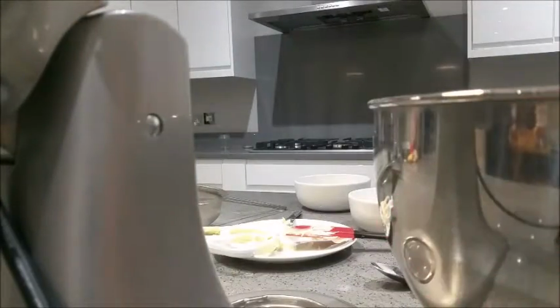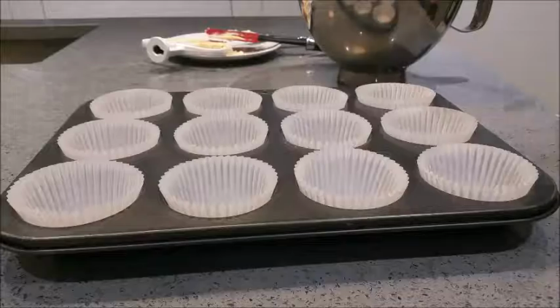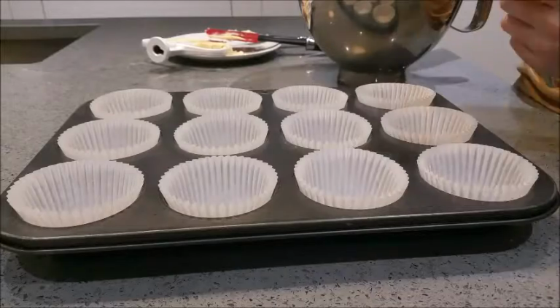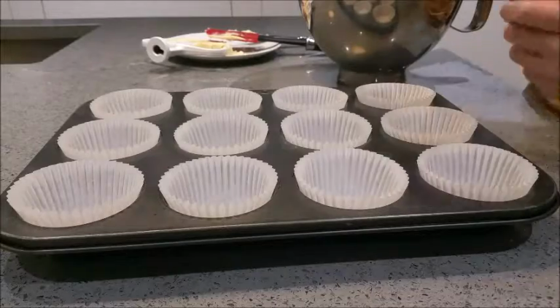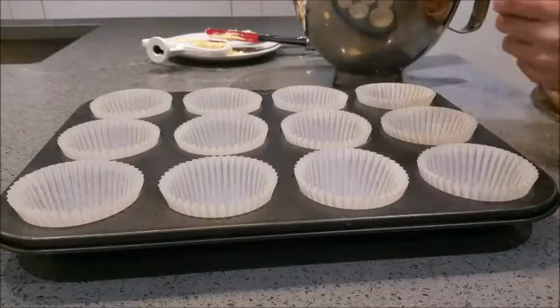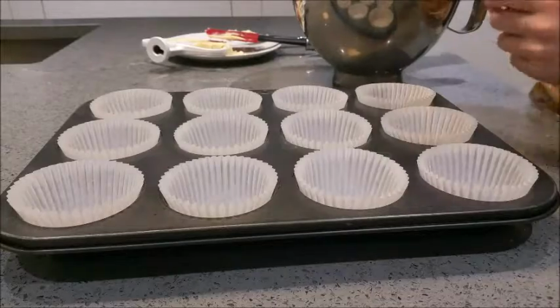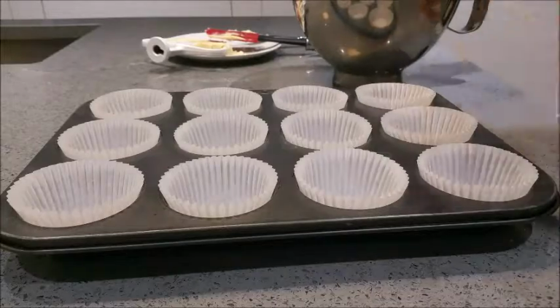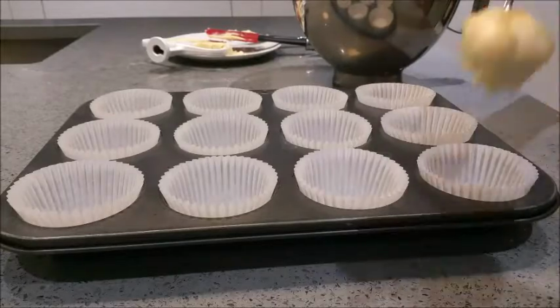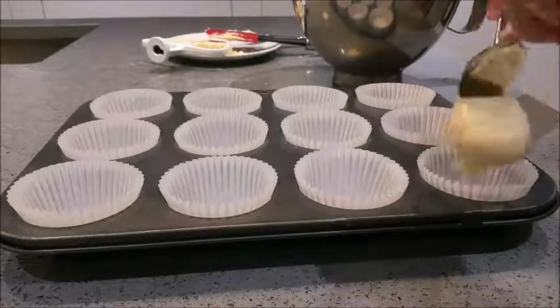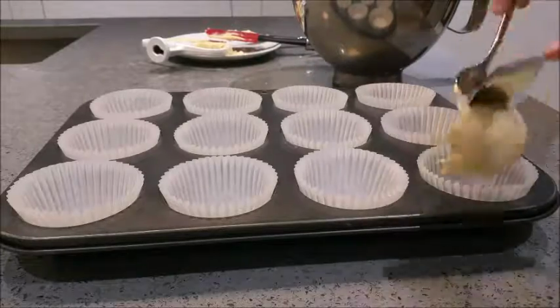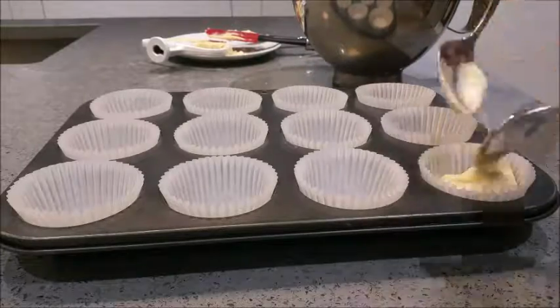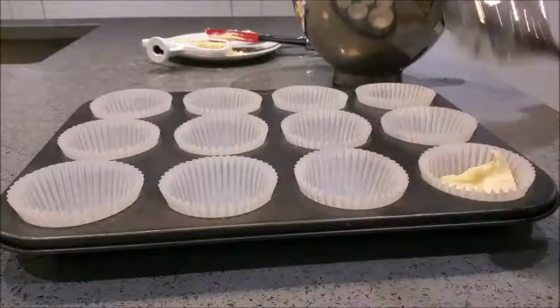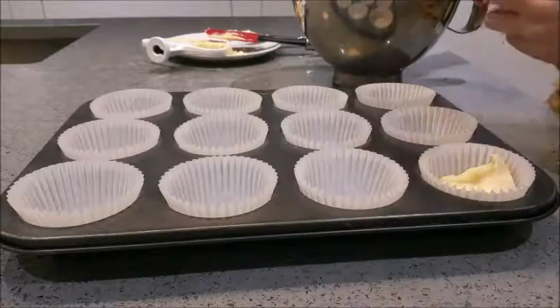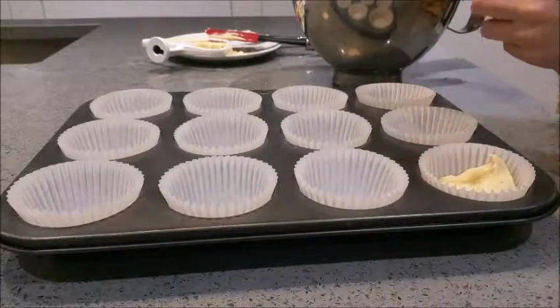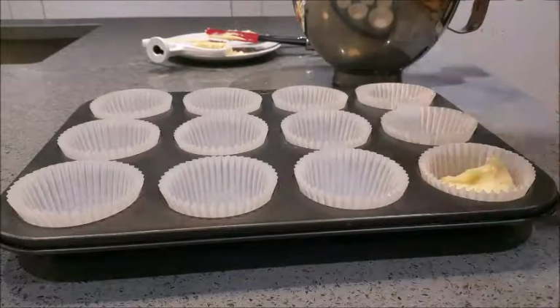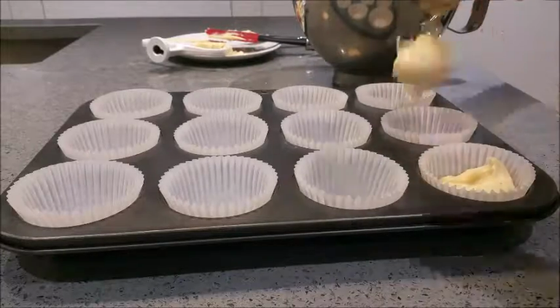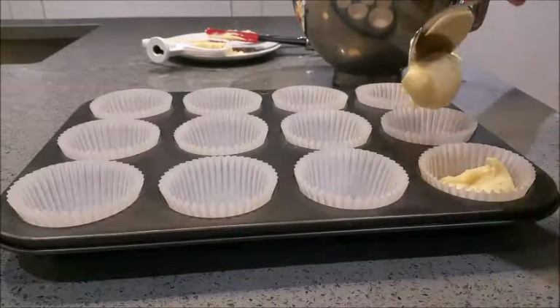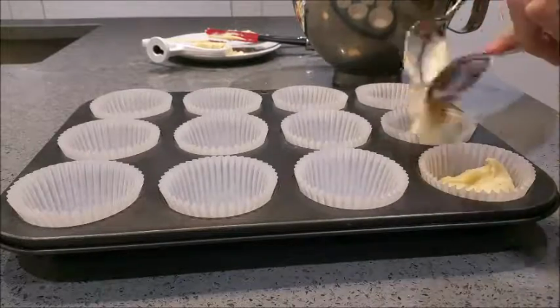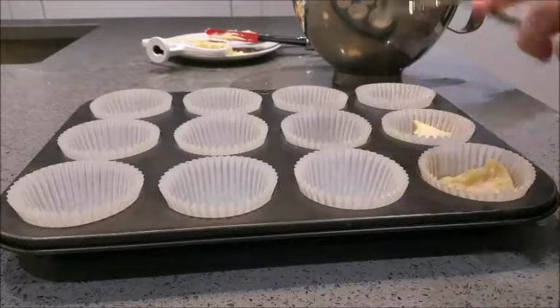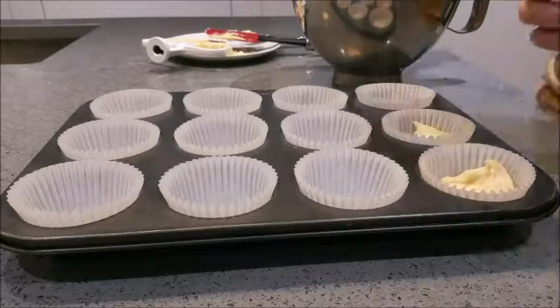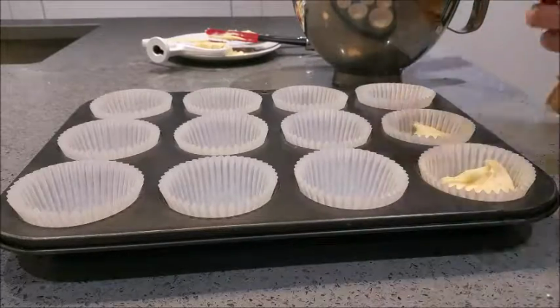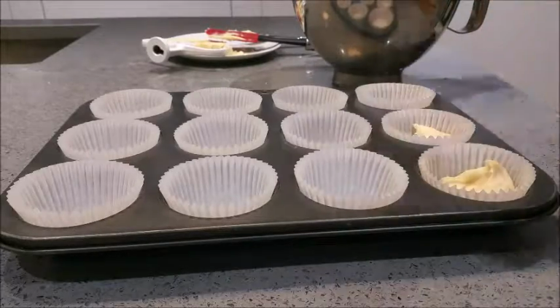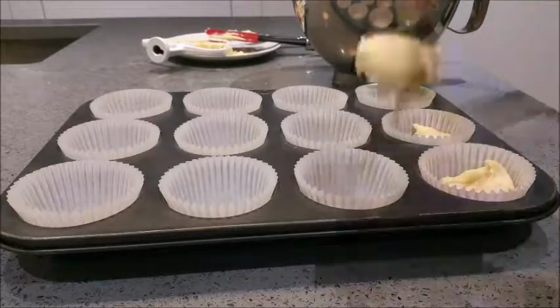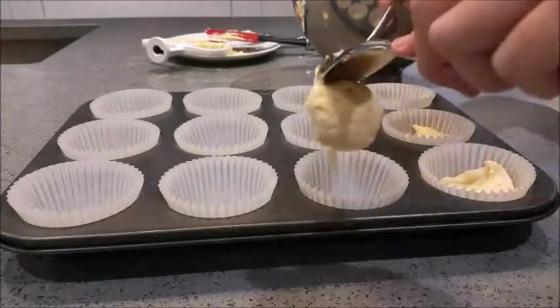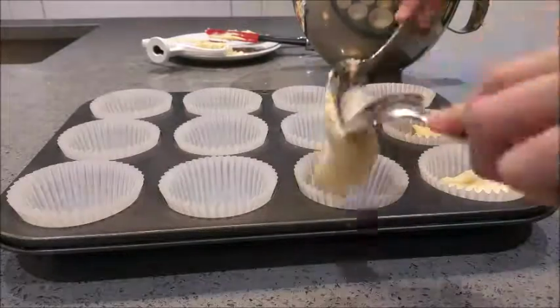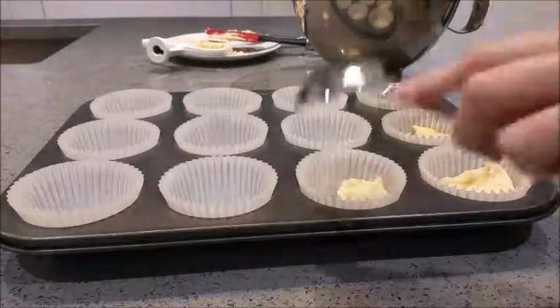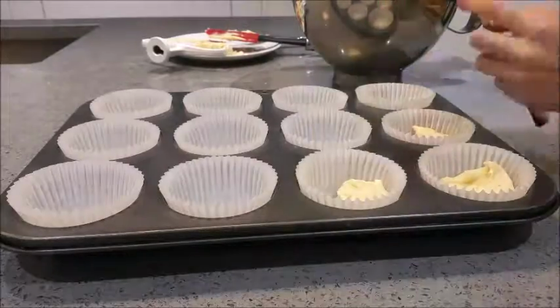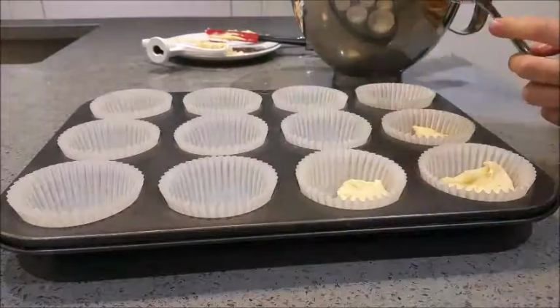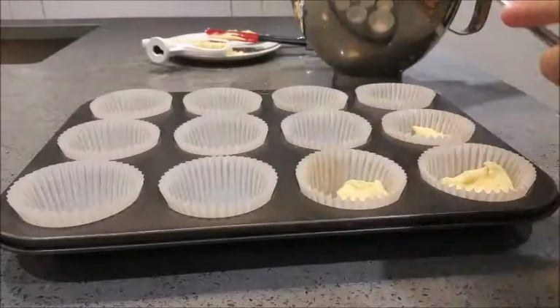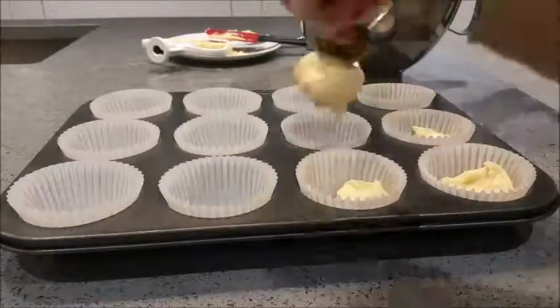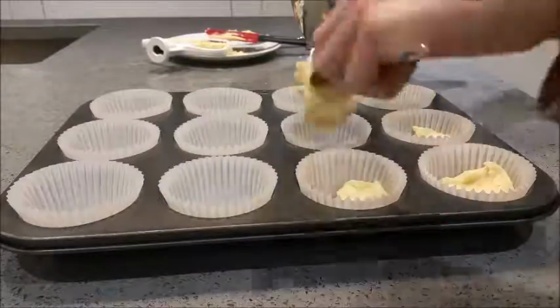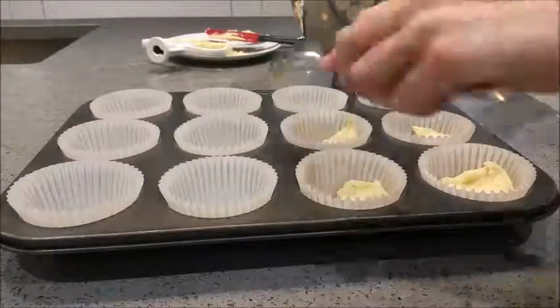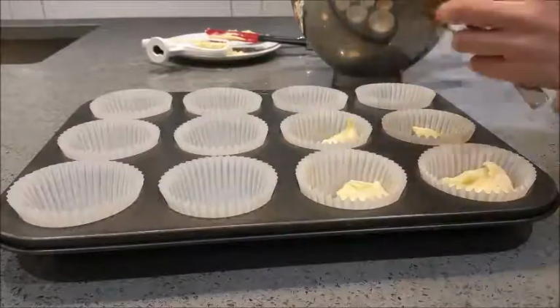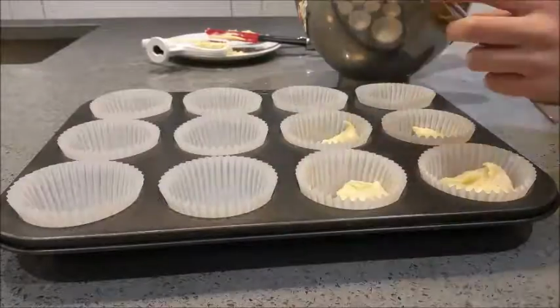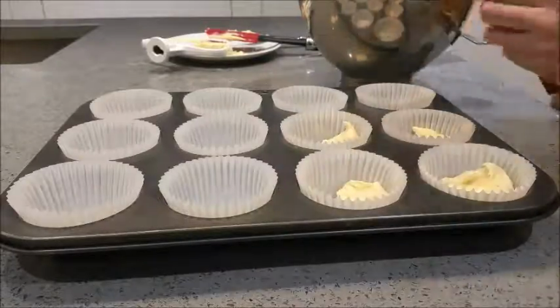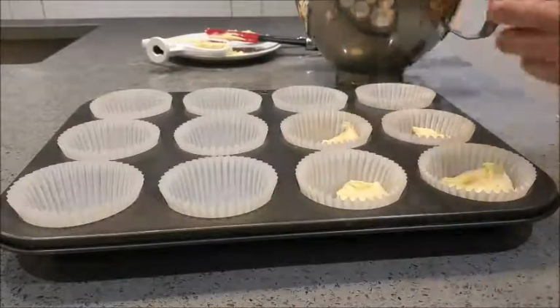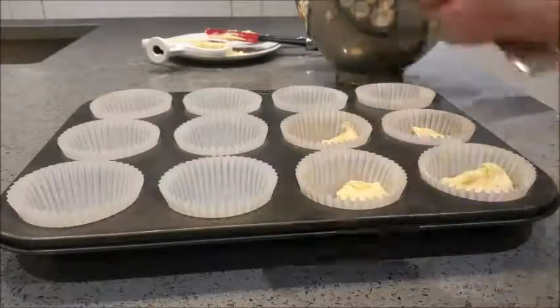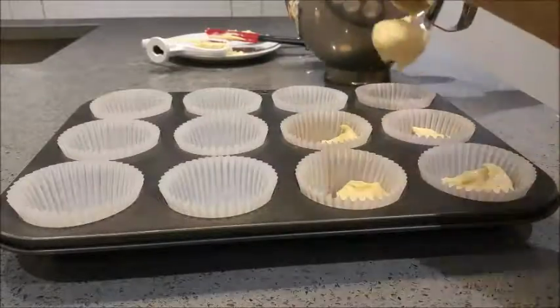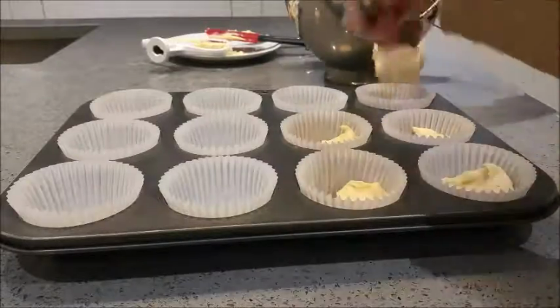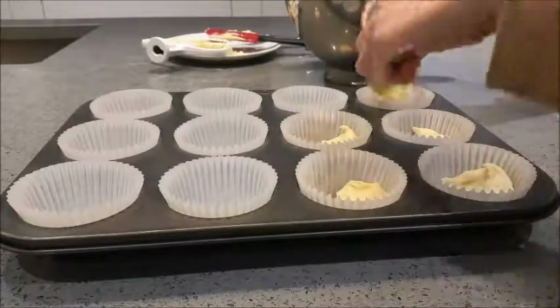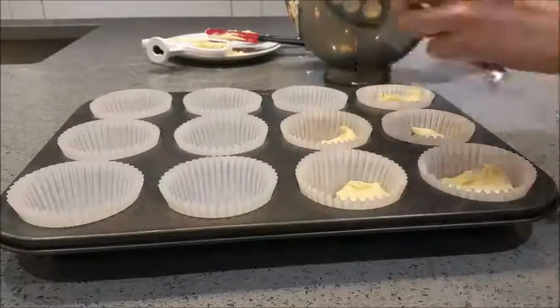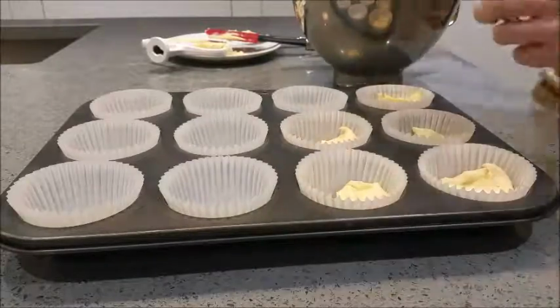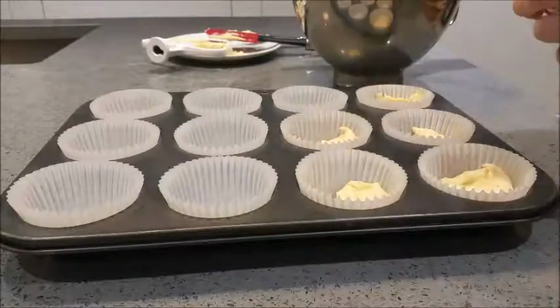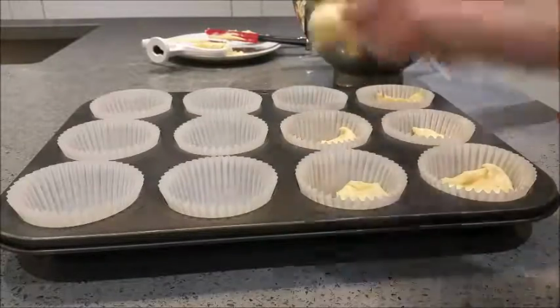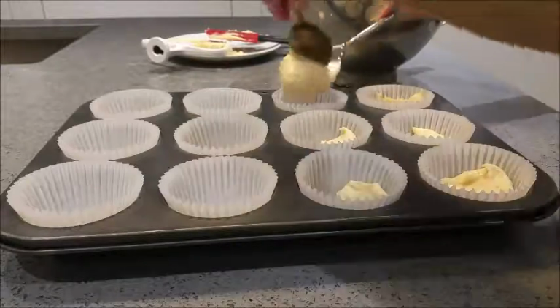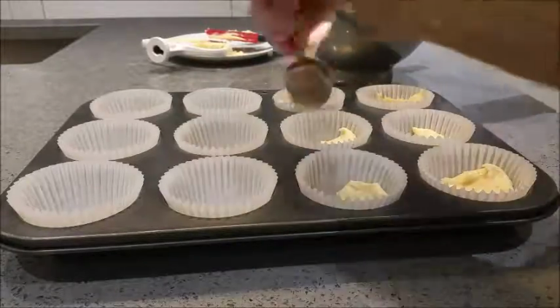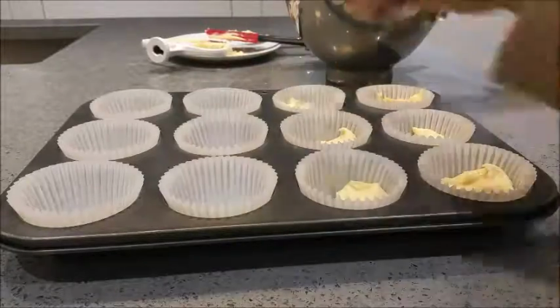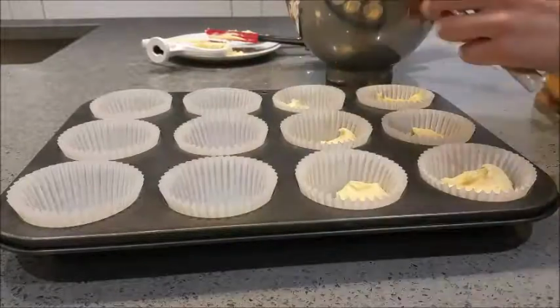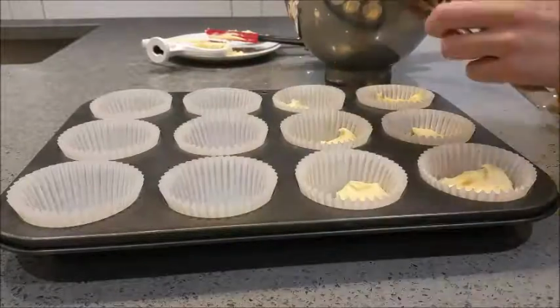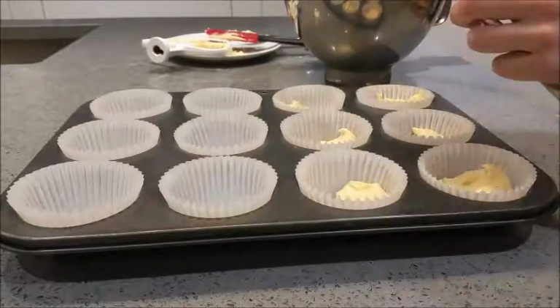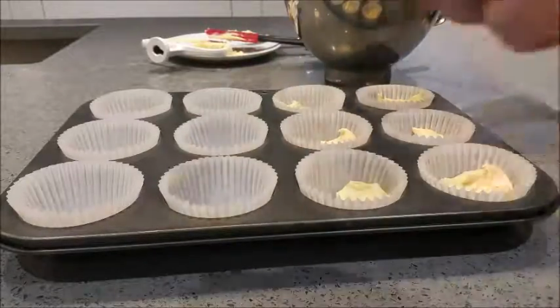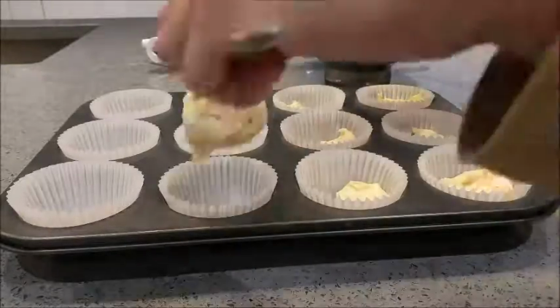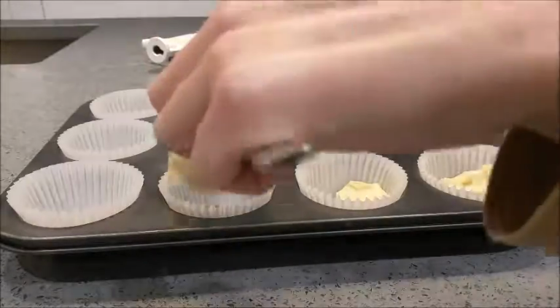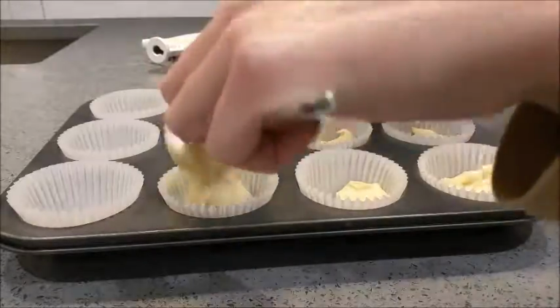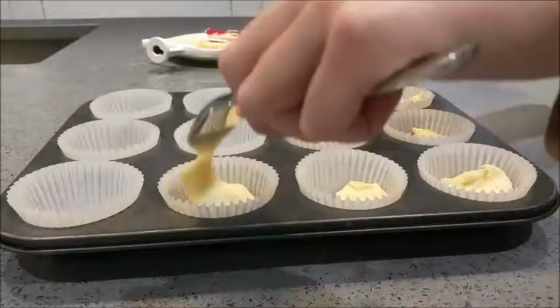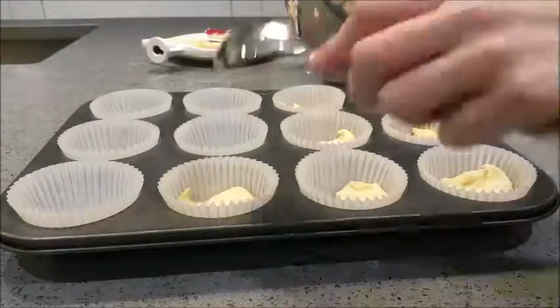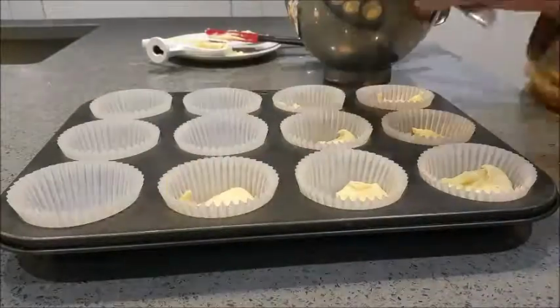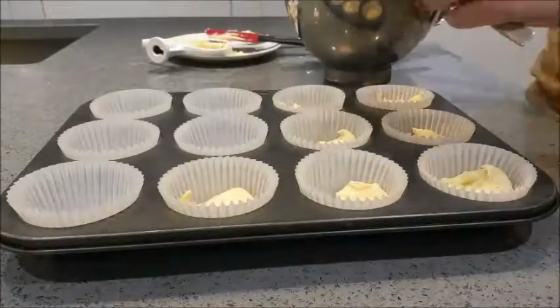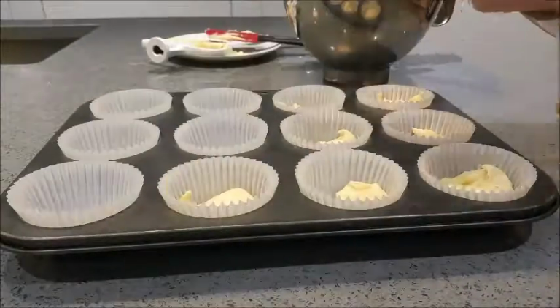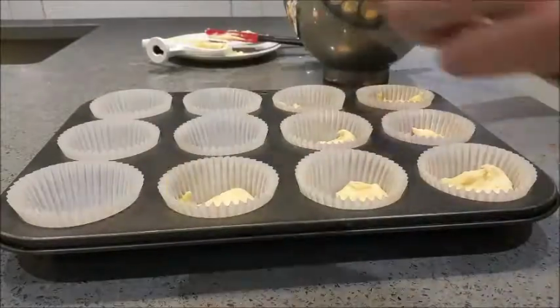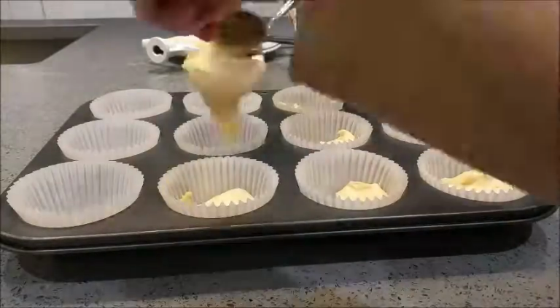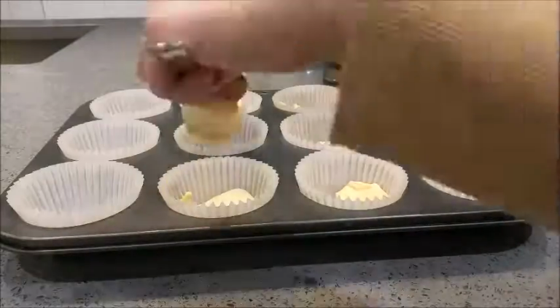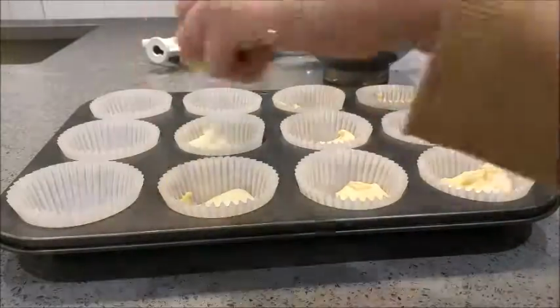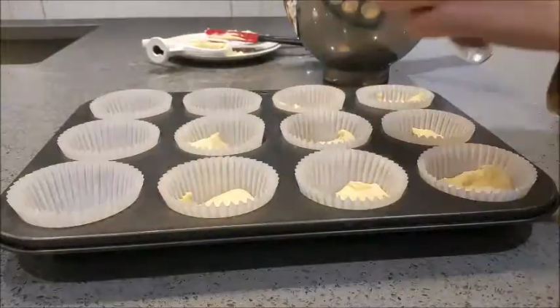Line a cupcake tin with 12 cupcake cases and evenly scoop out all the cupcake mixture into each one.